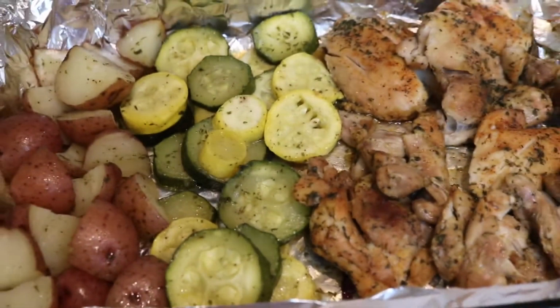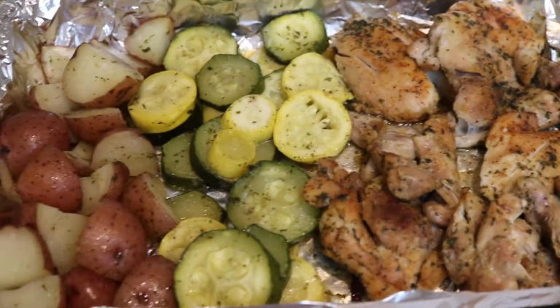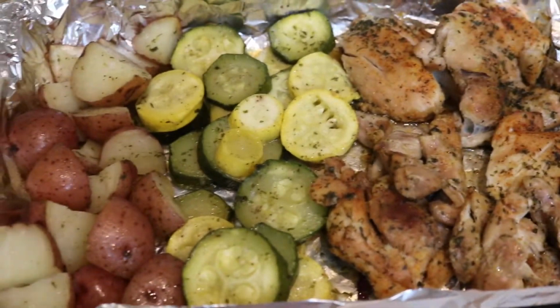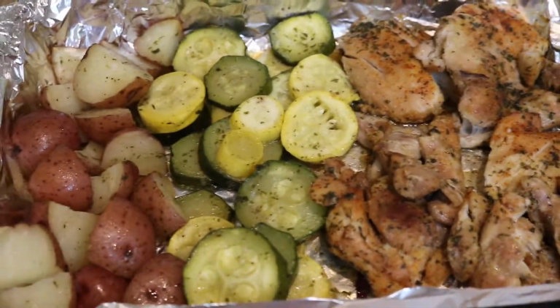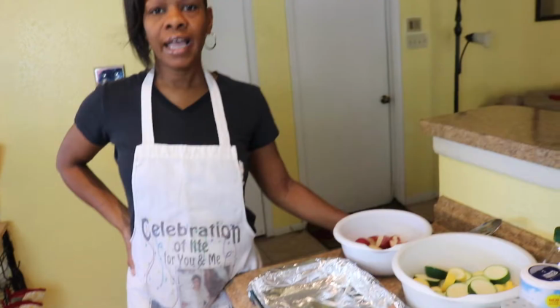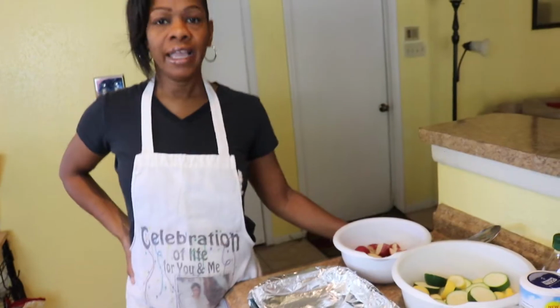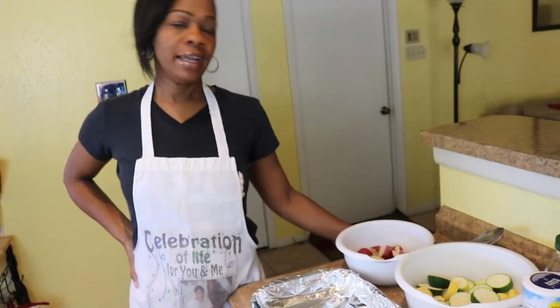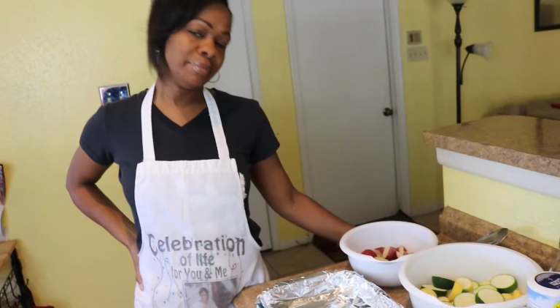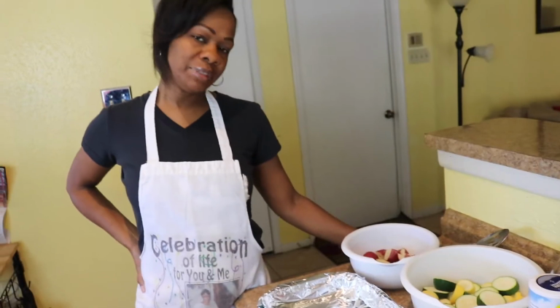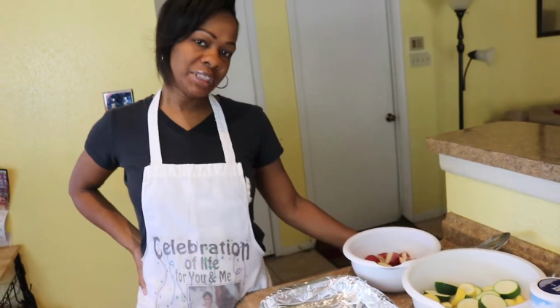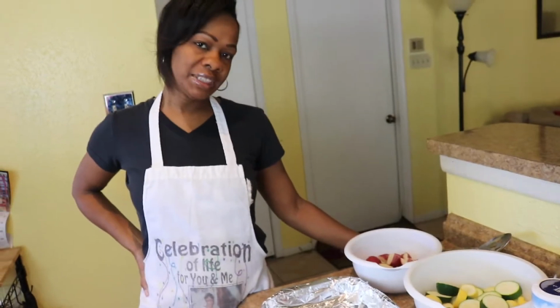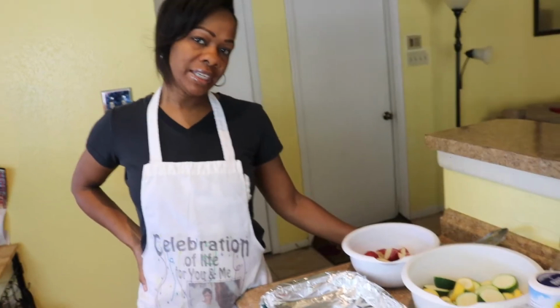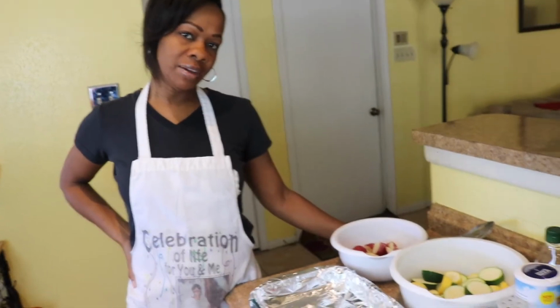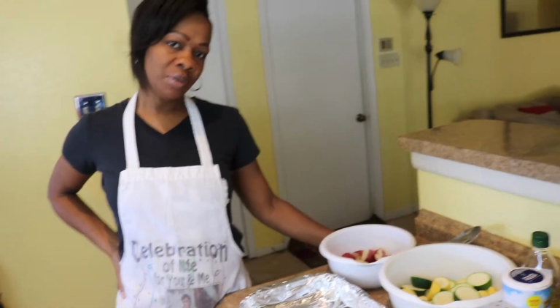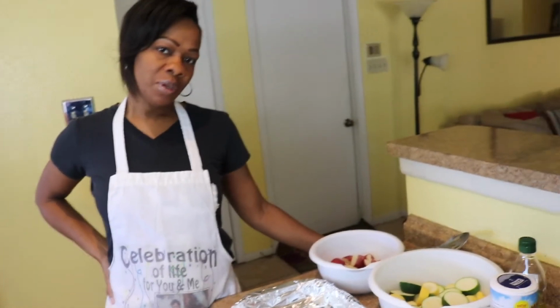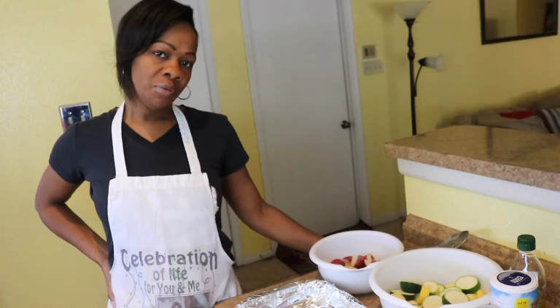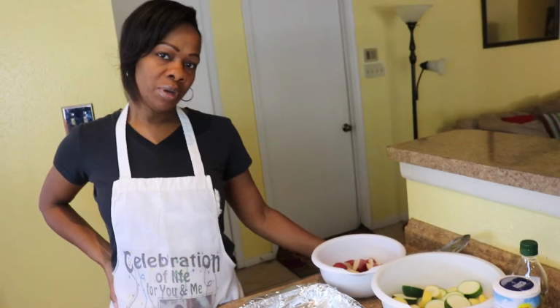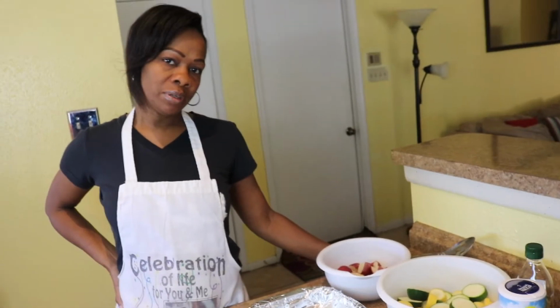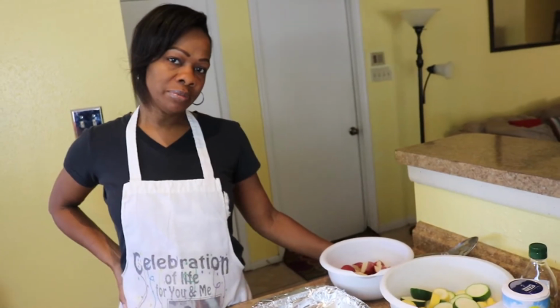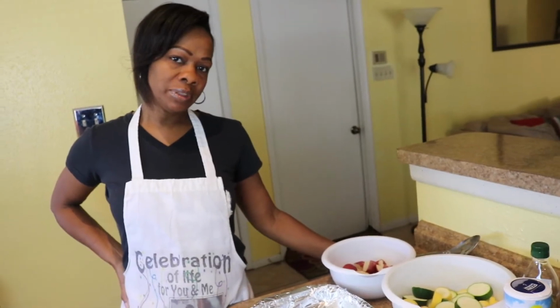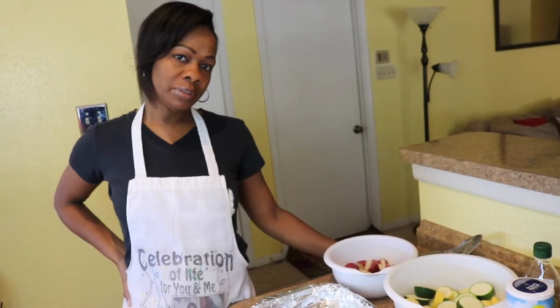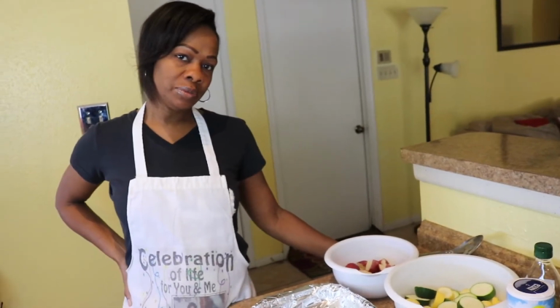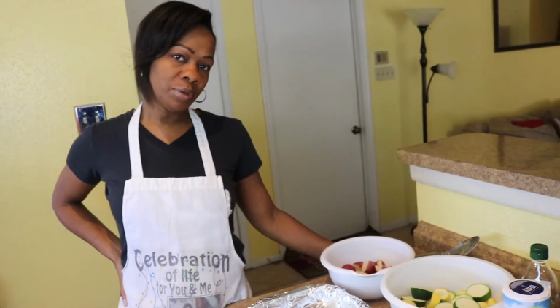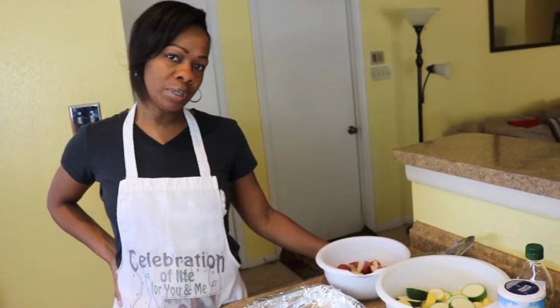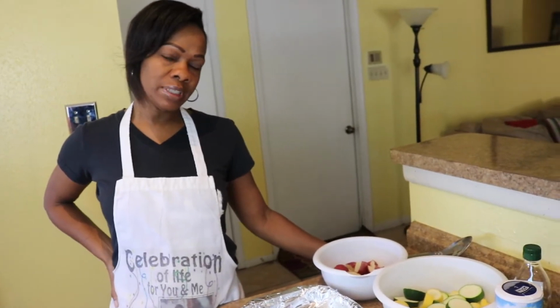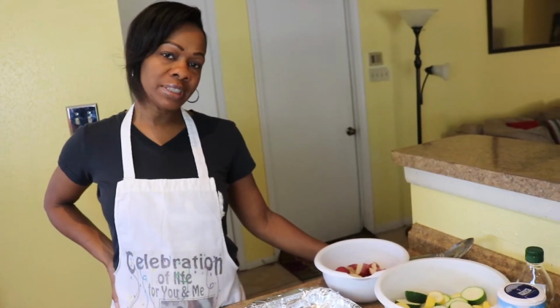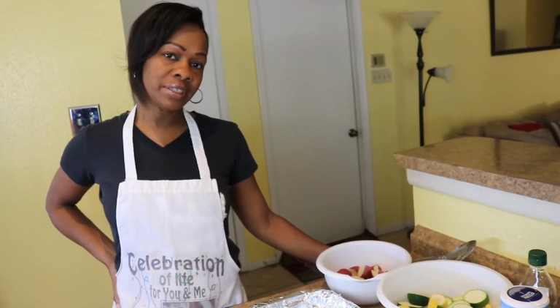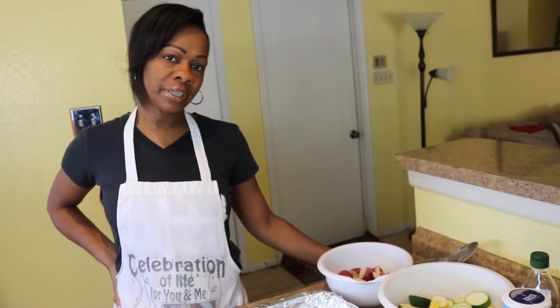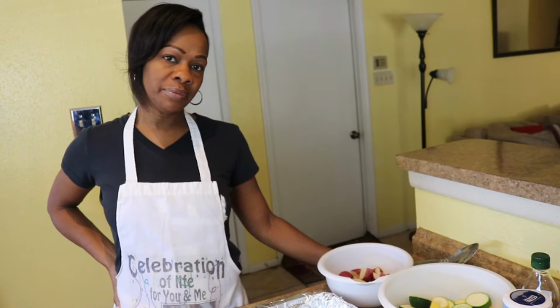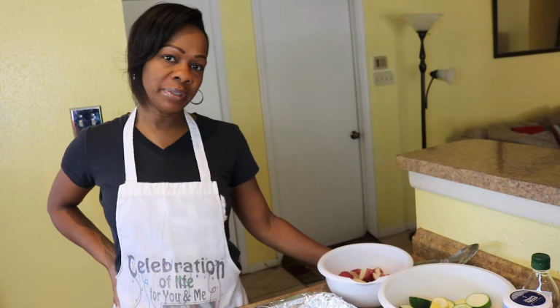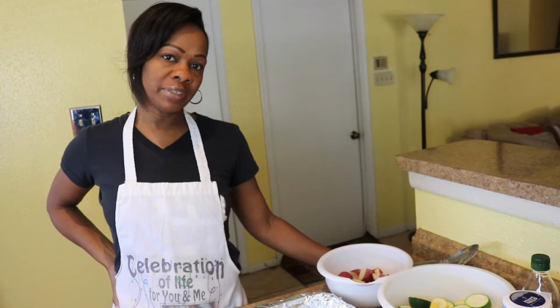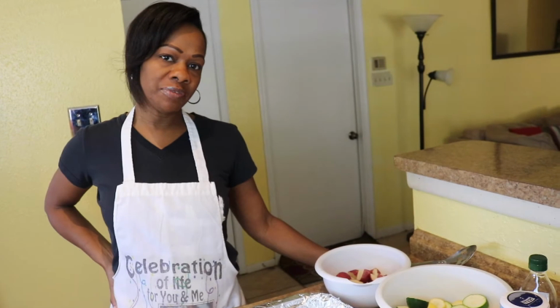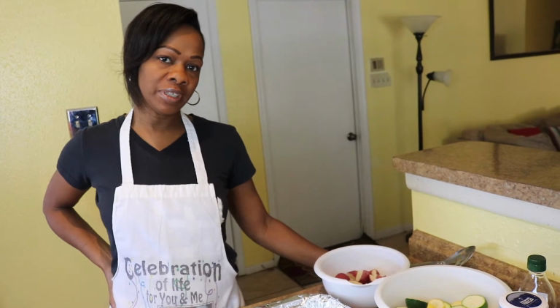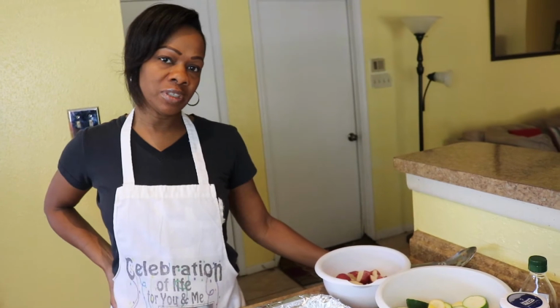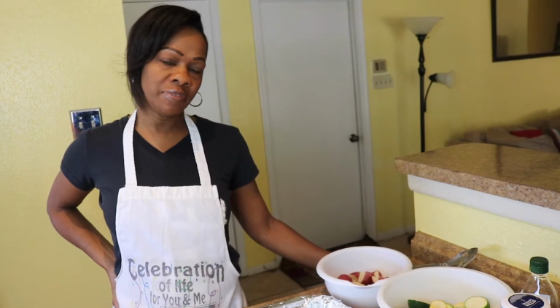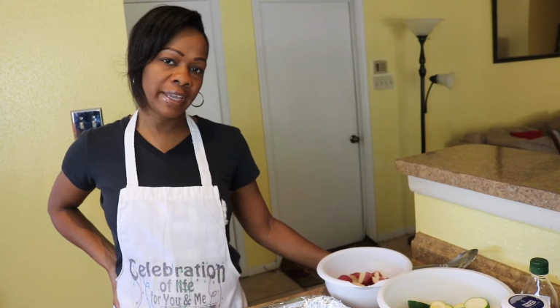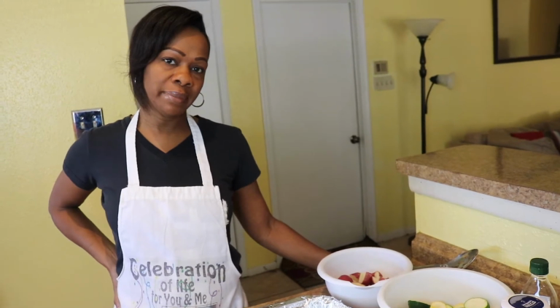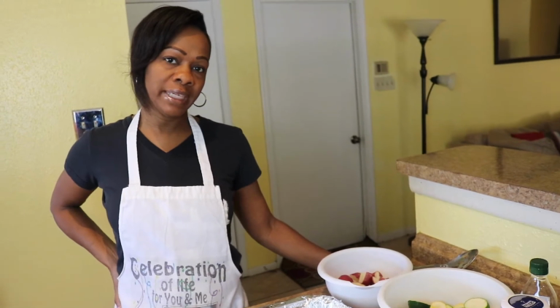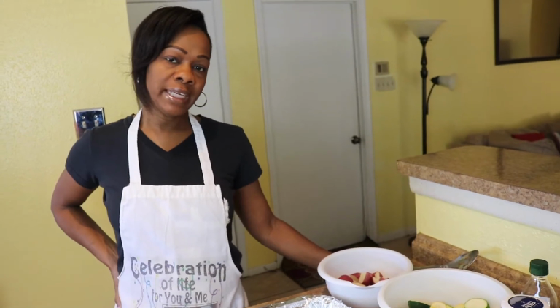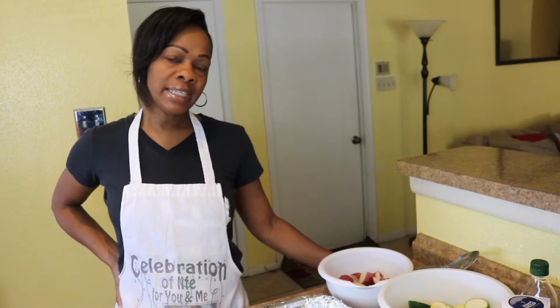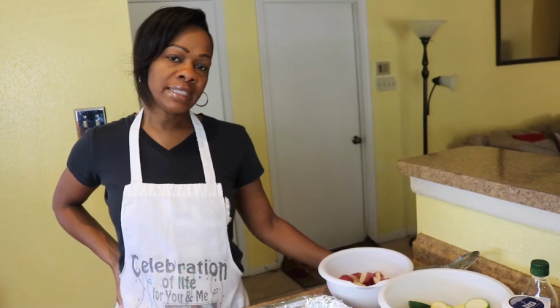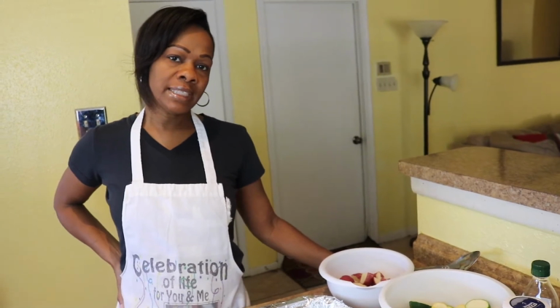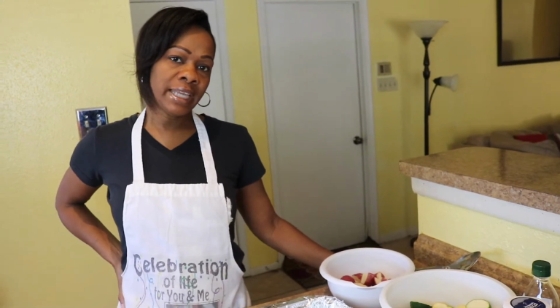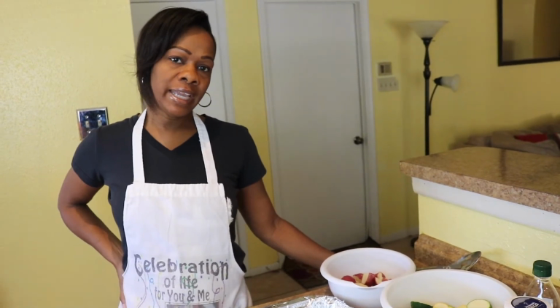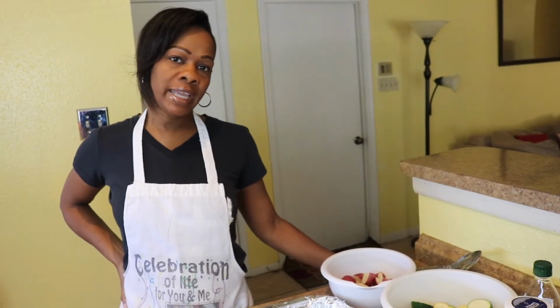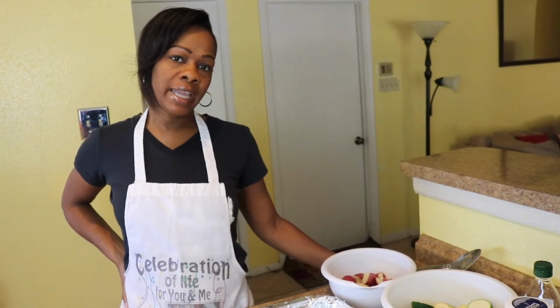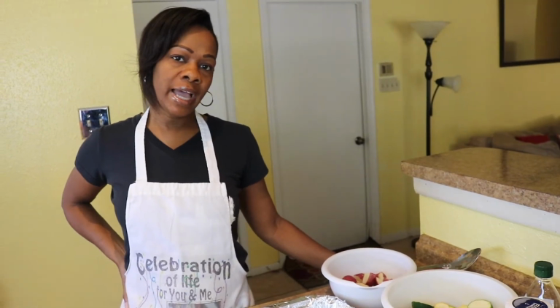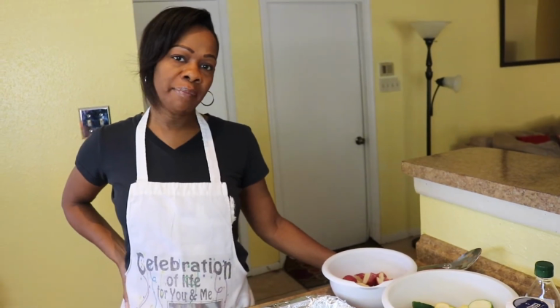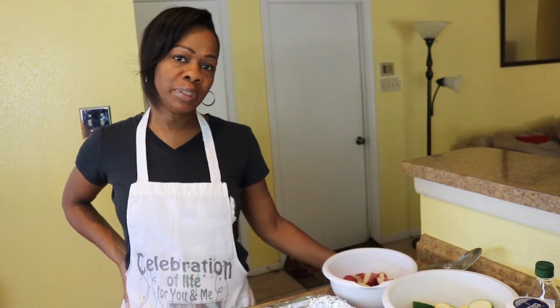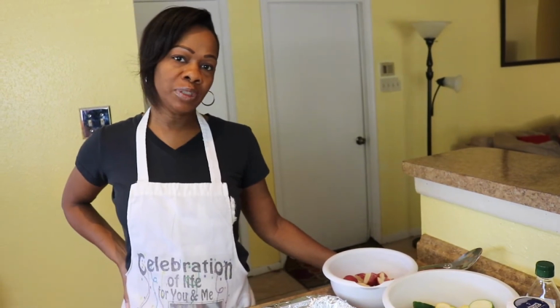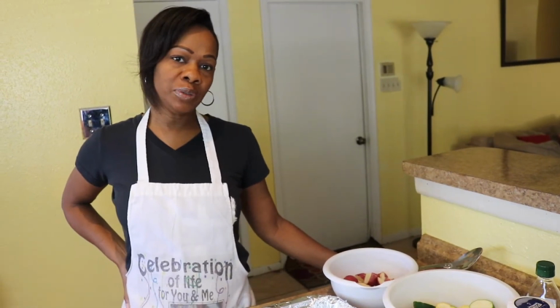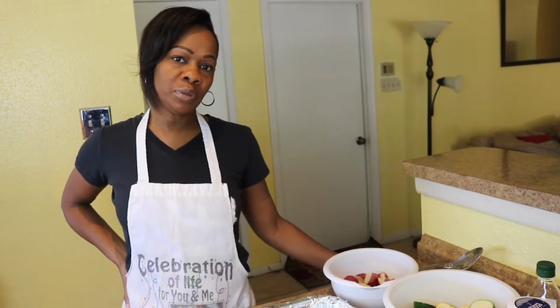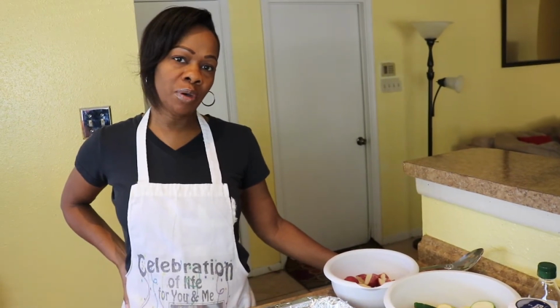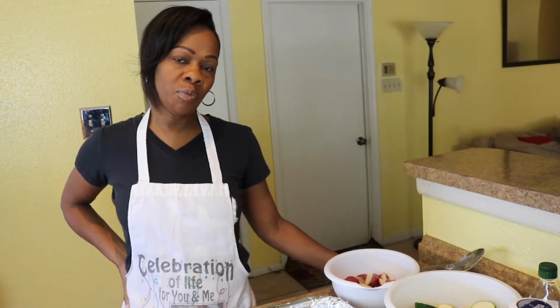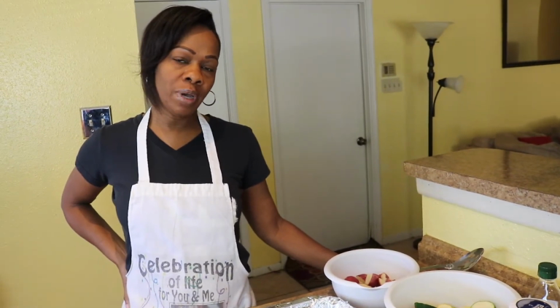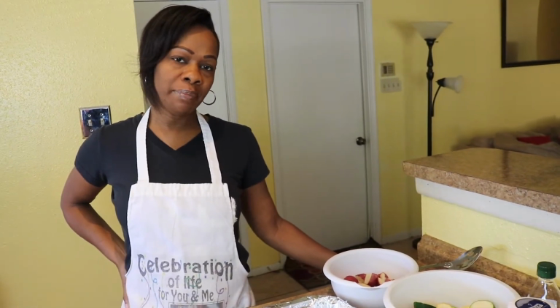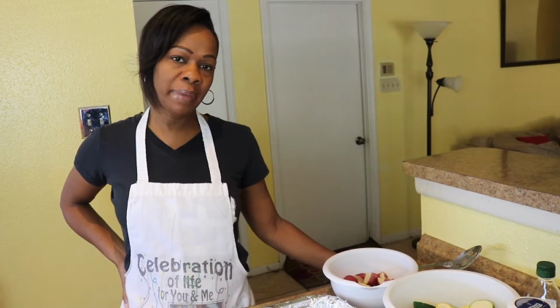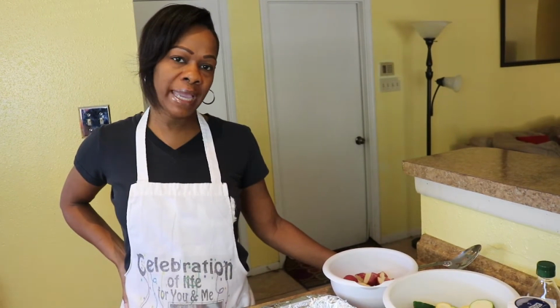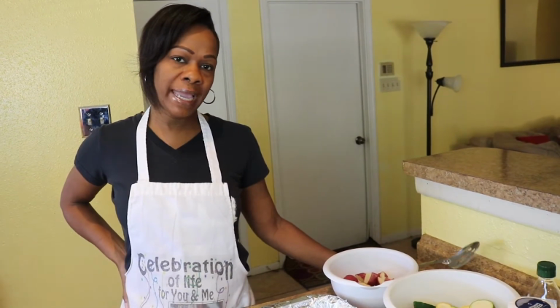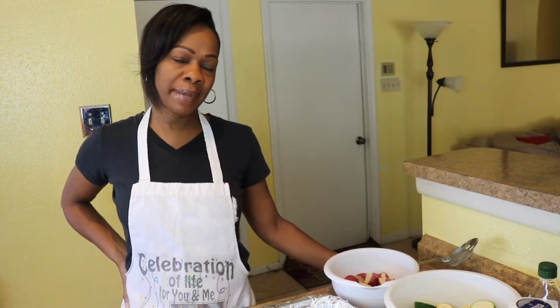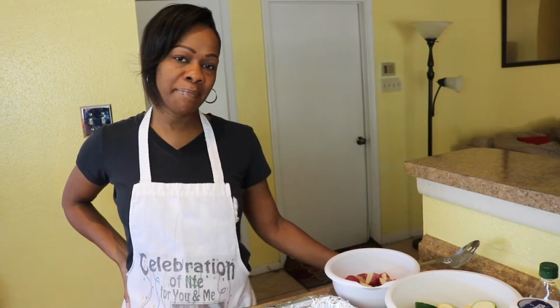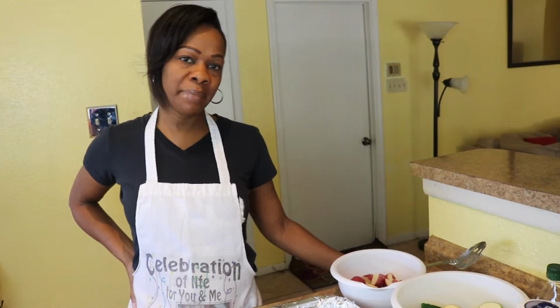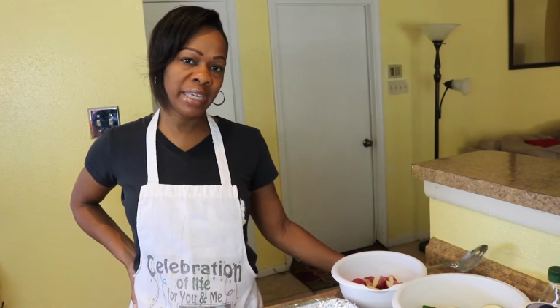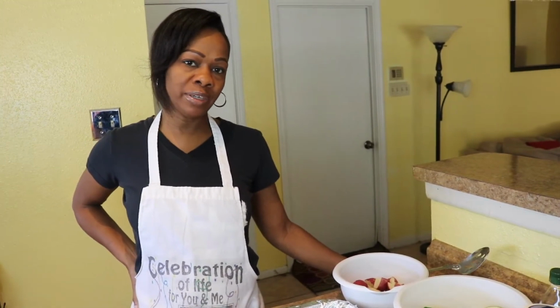Hi, I'm Giselle. Welcome to New Orleans Cooking with the Philz family. Today I'm going to do a one-pan meal.